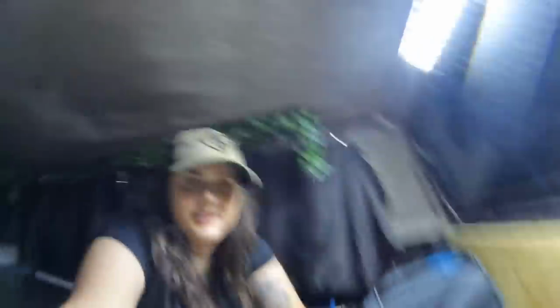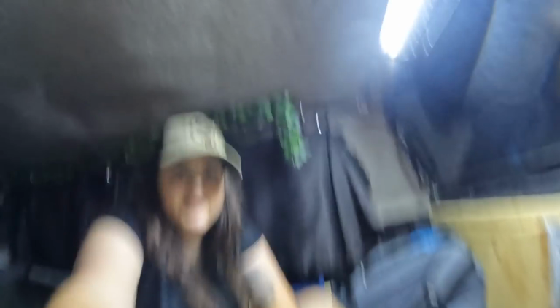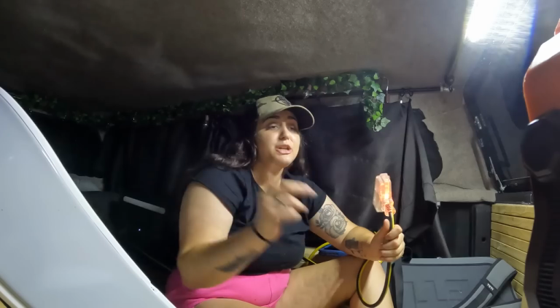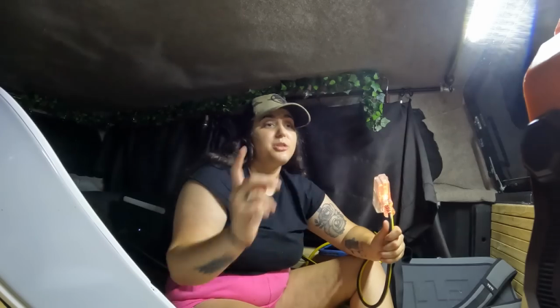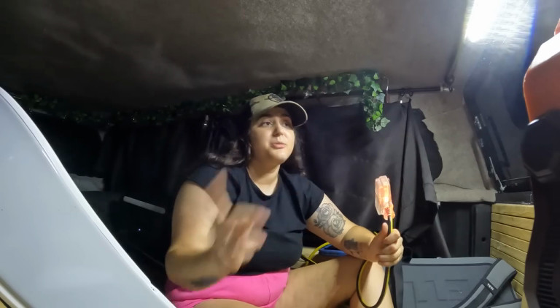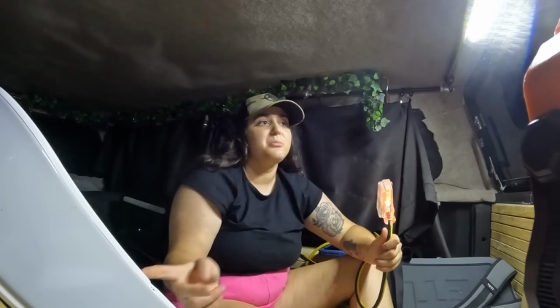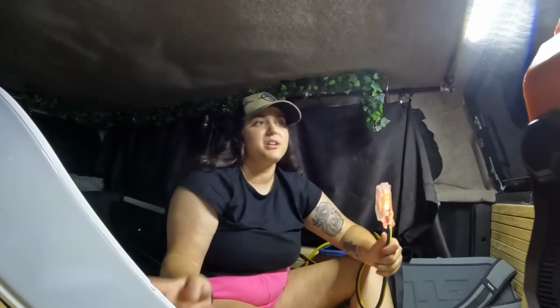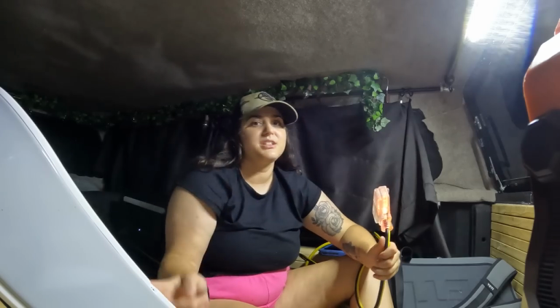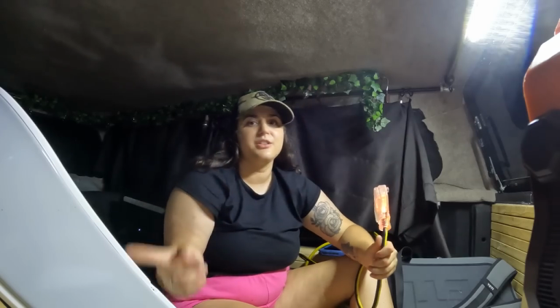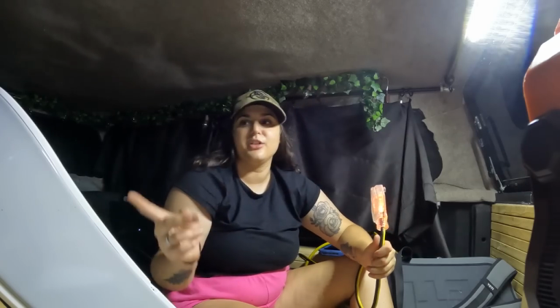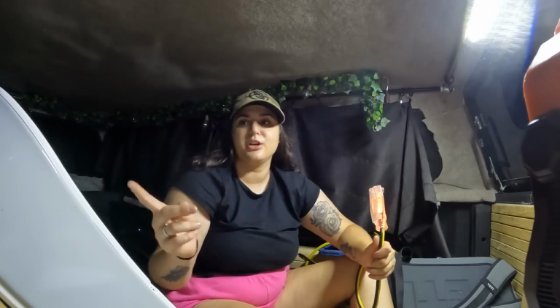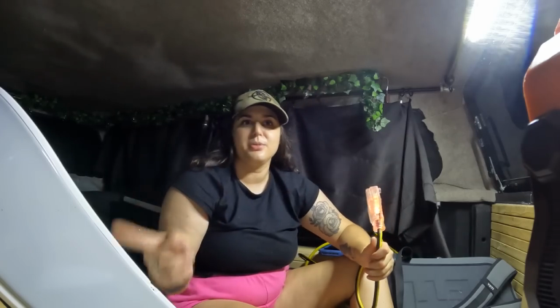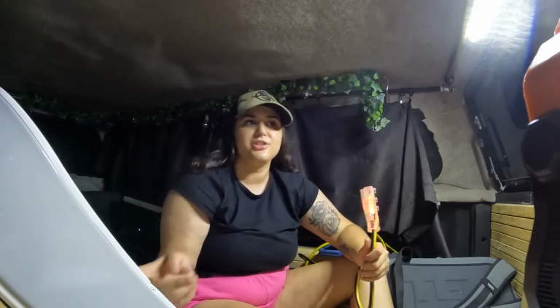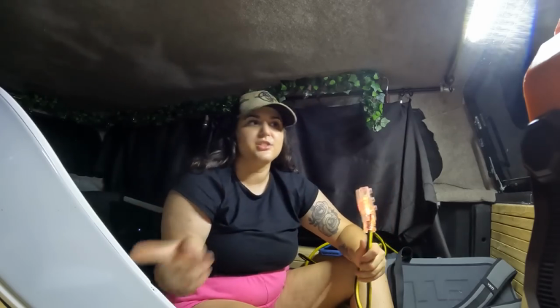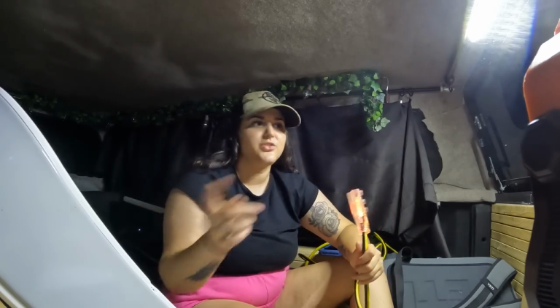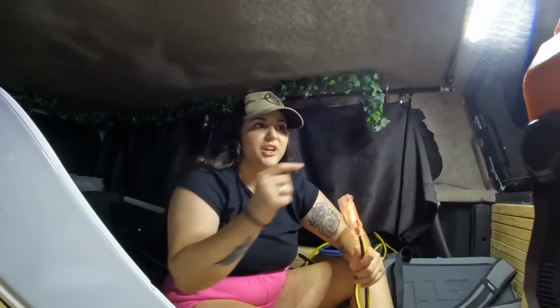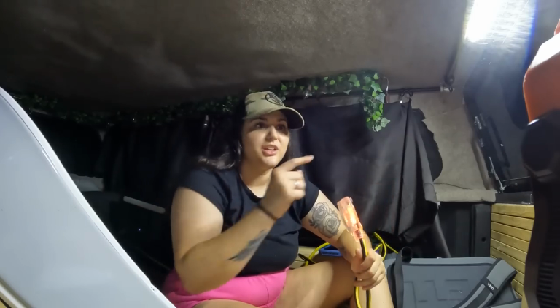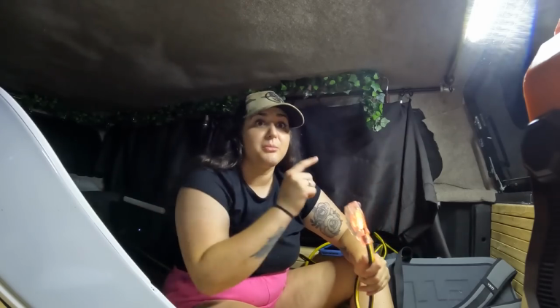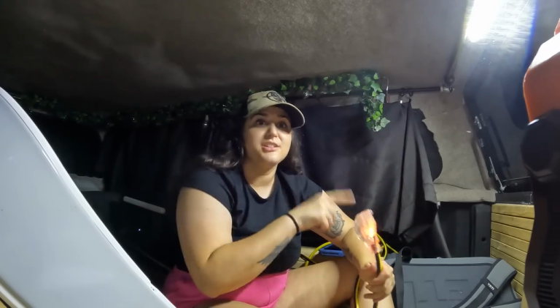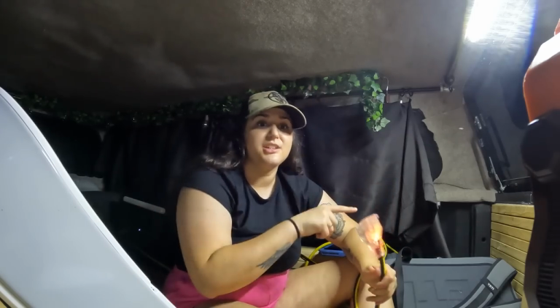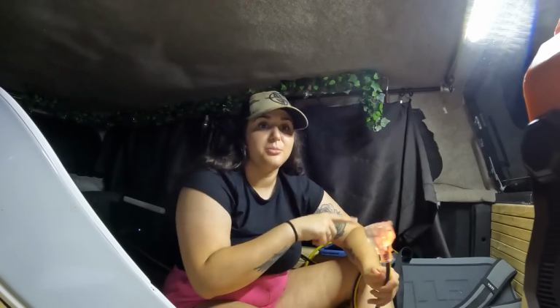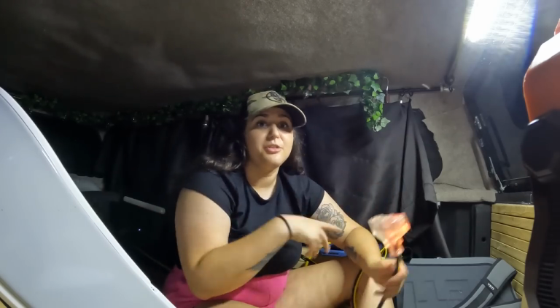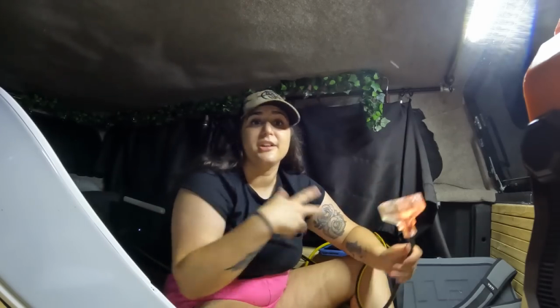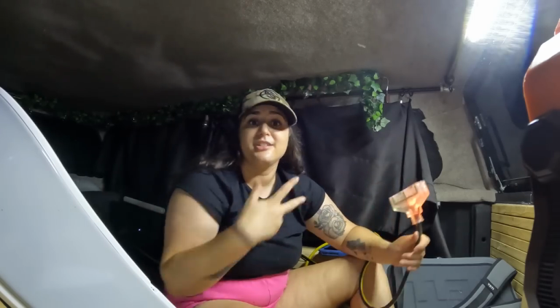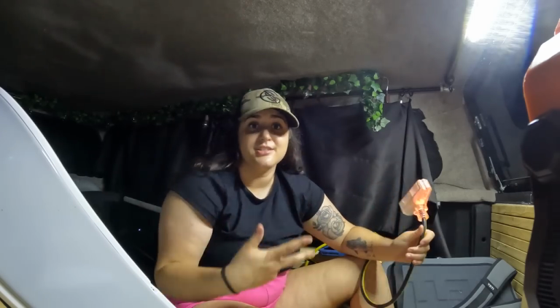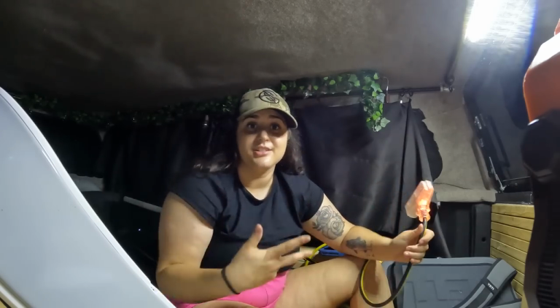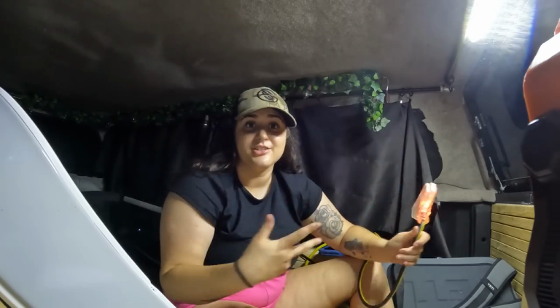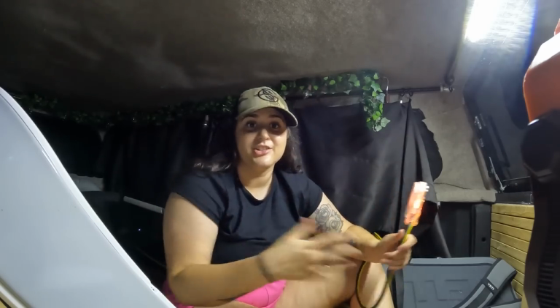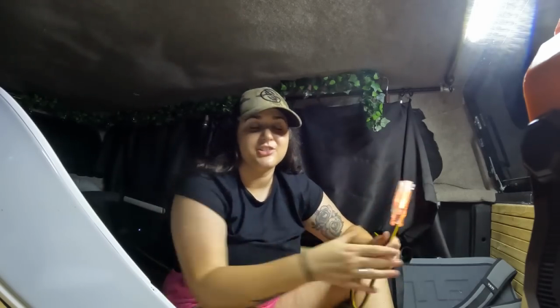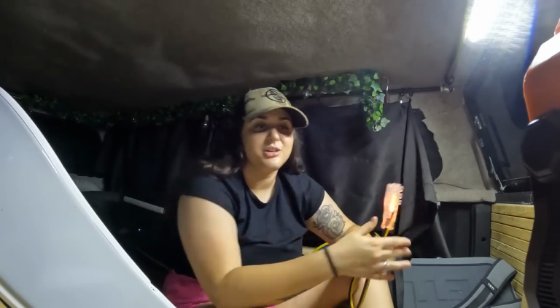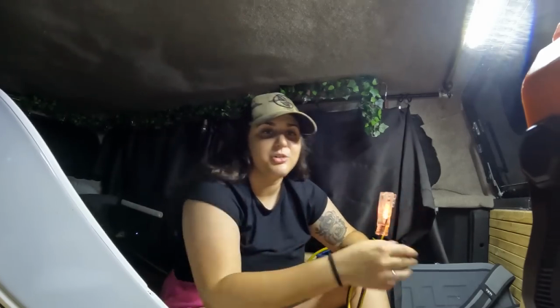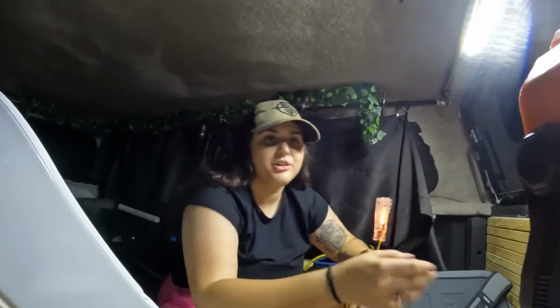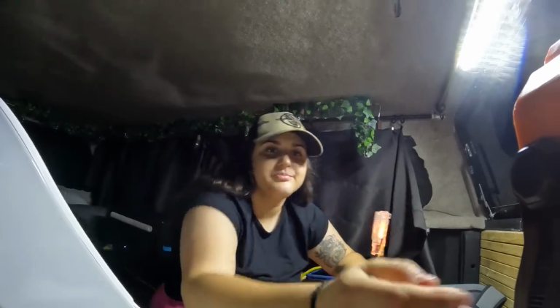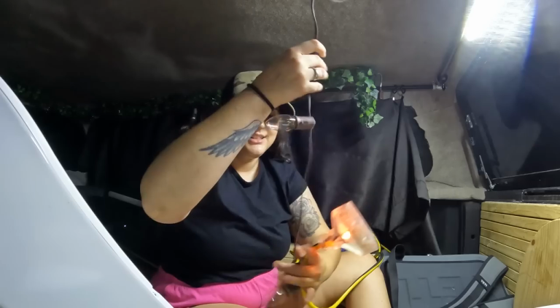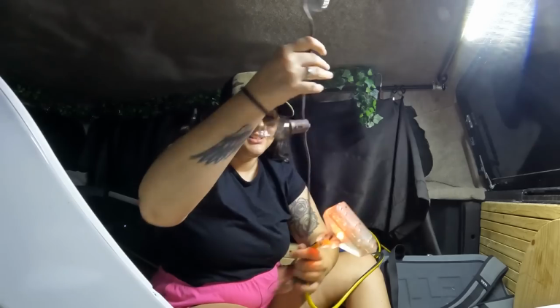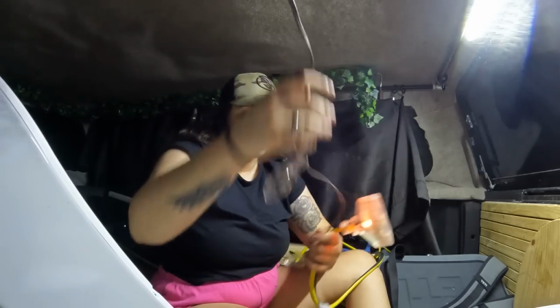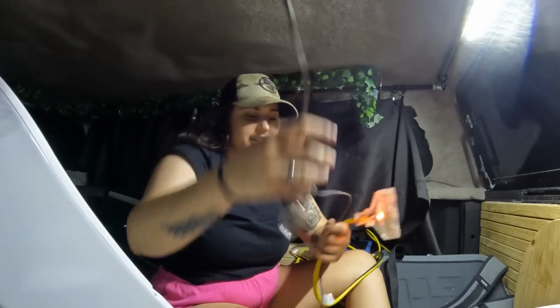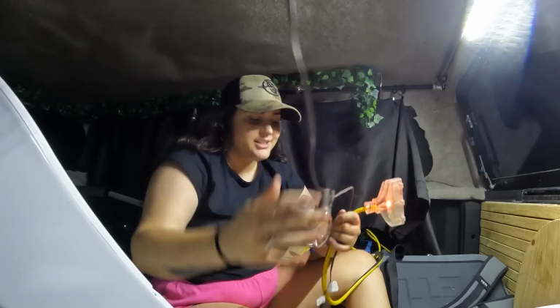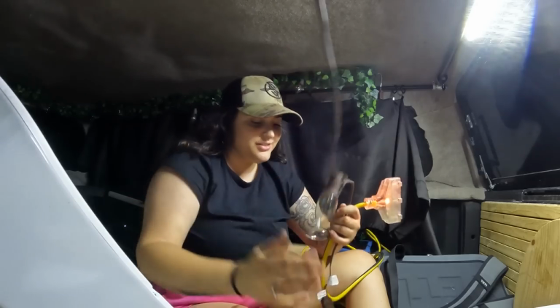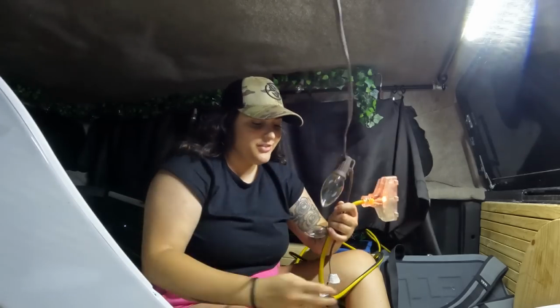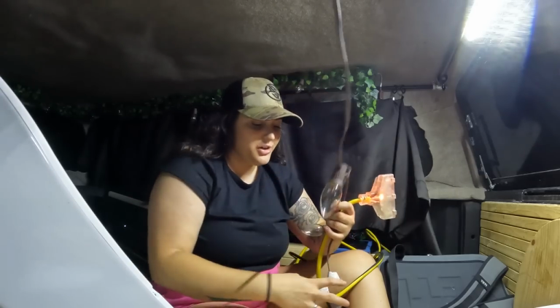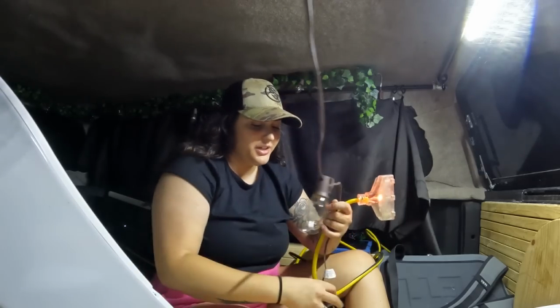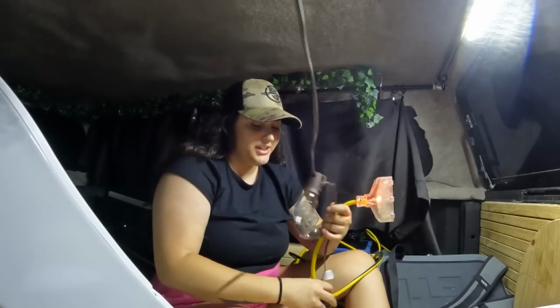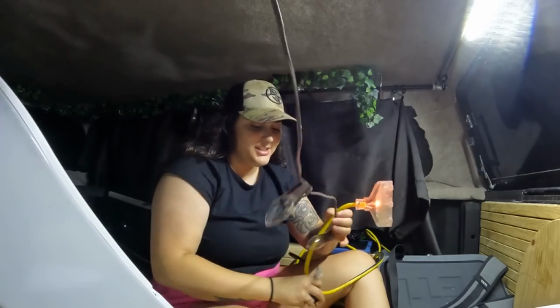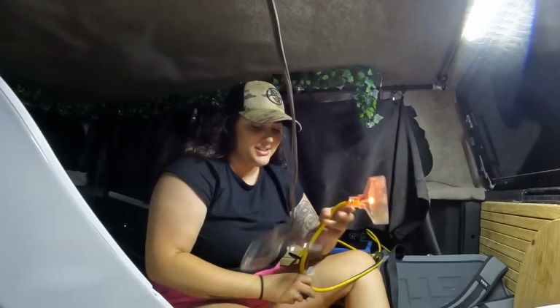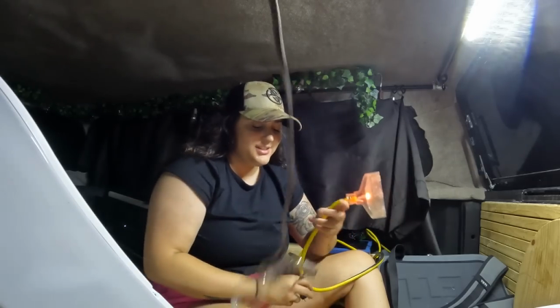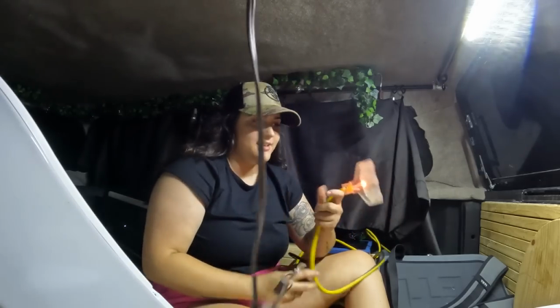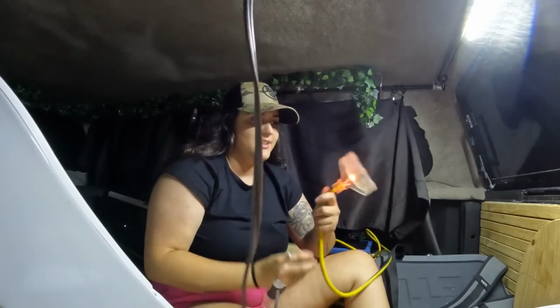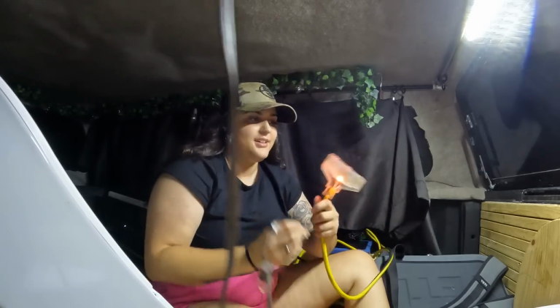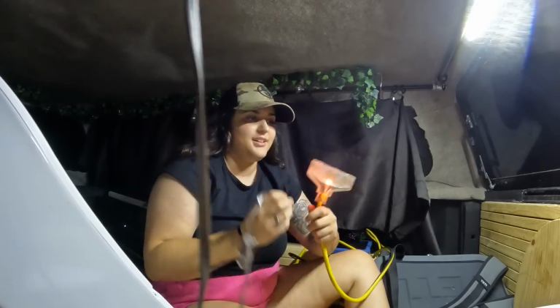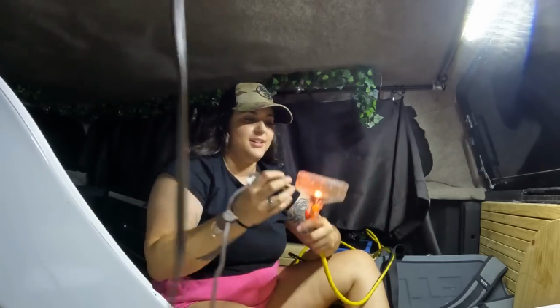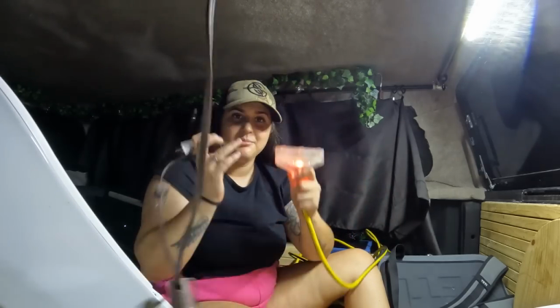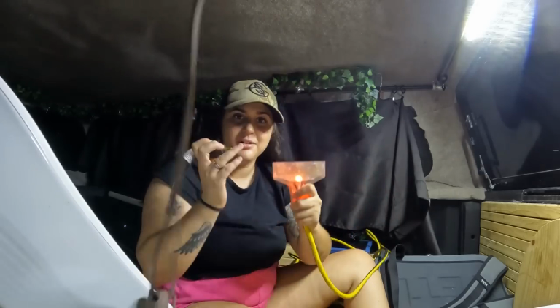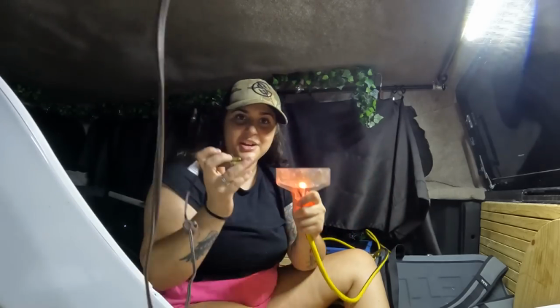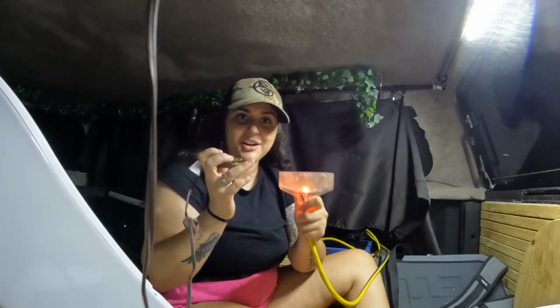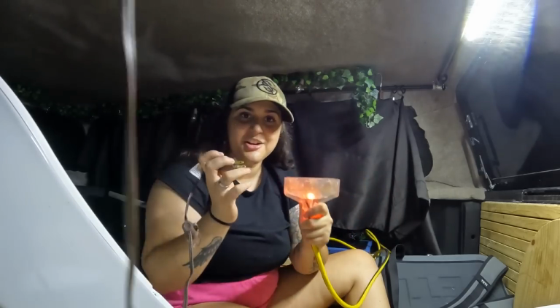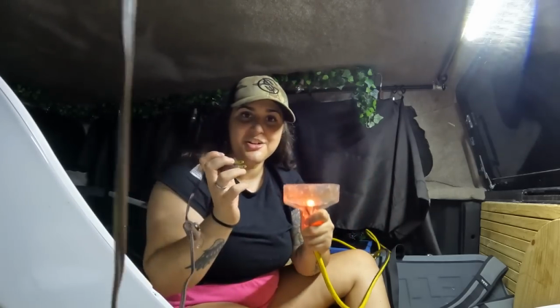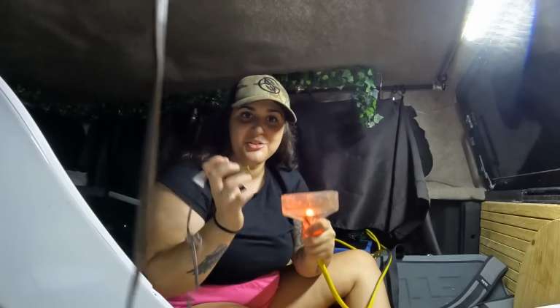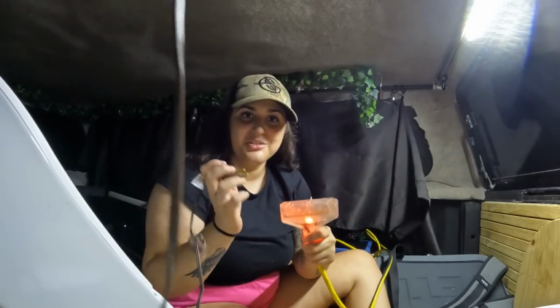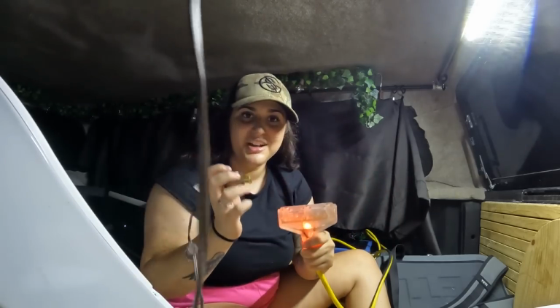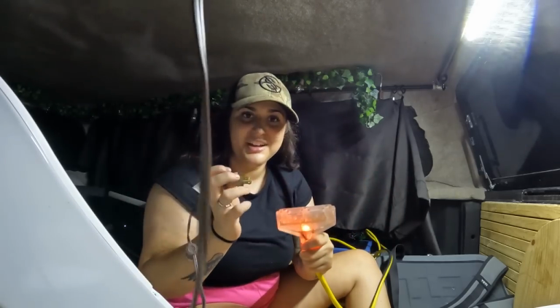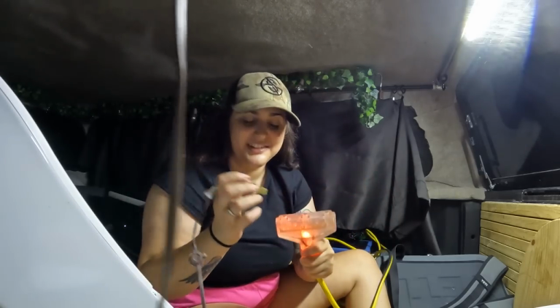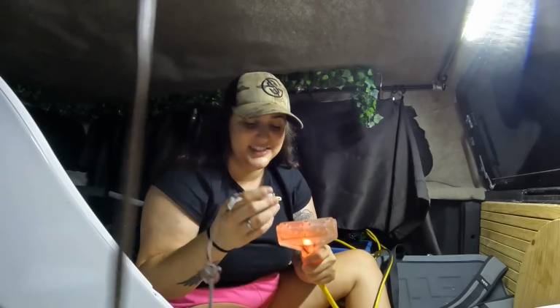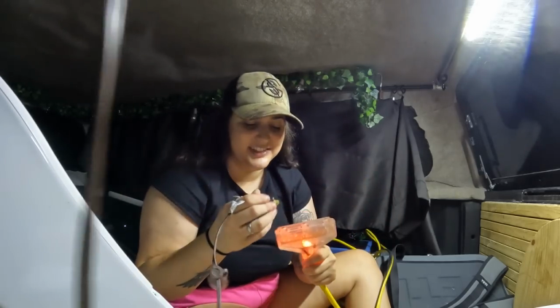Let's plug in the fan. You know what'd be amazing — if we could put this fan on my table that doesn't exist anymore. Let's focus on putting up our new lights.